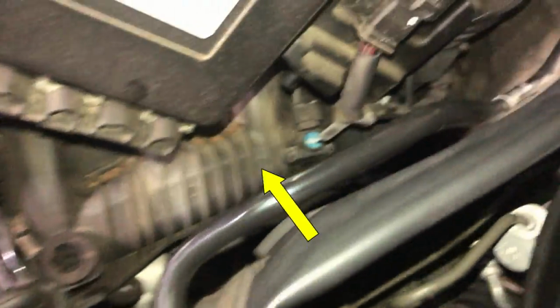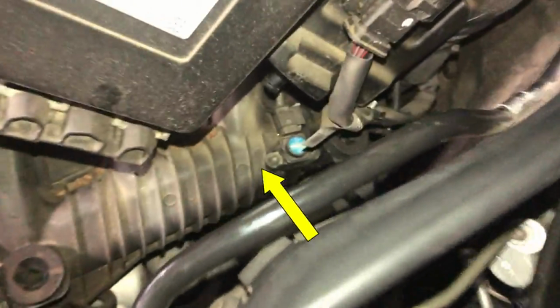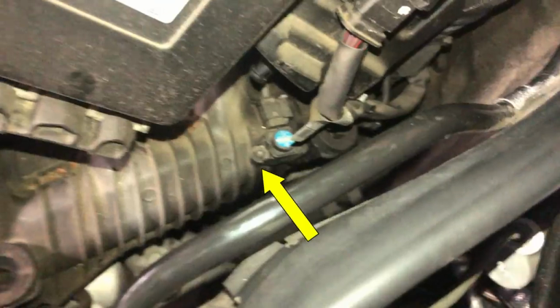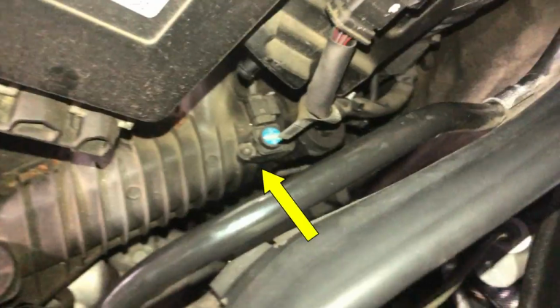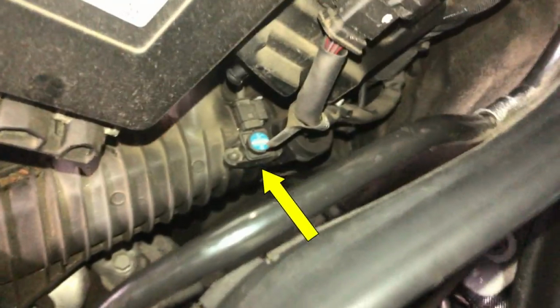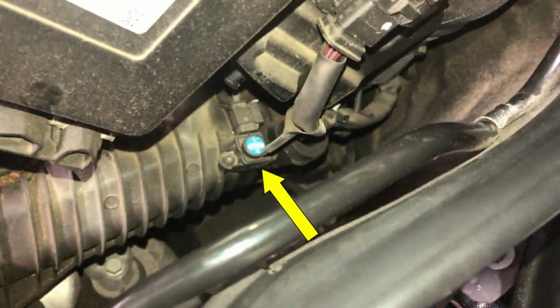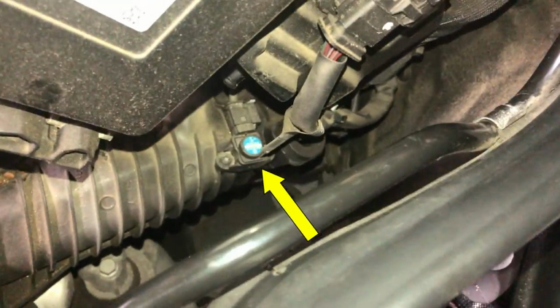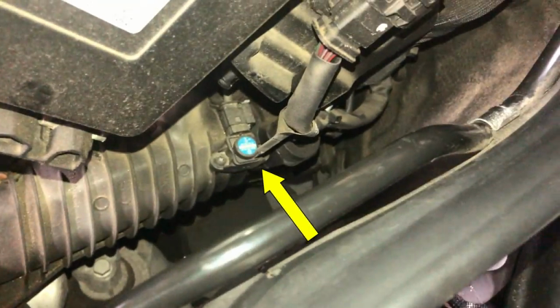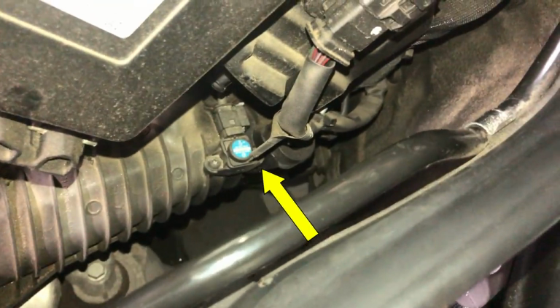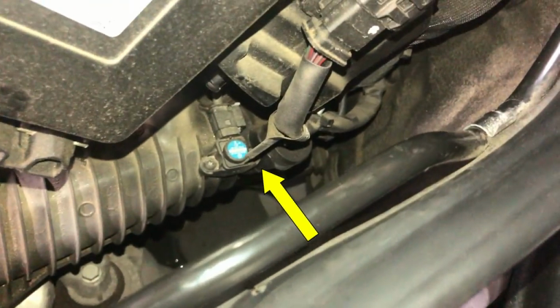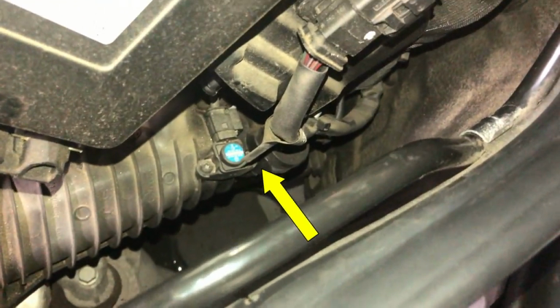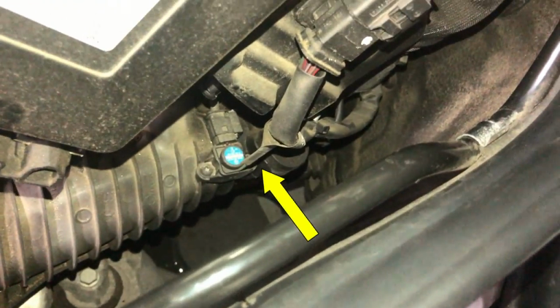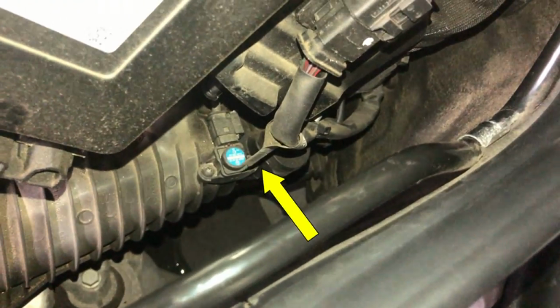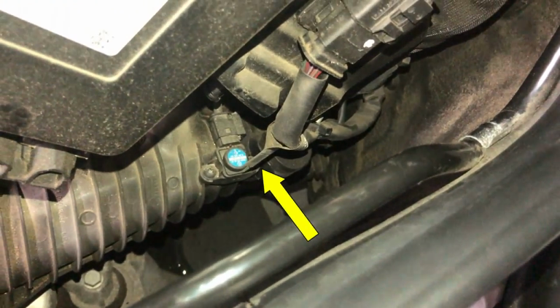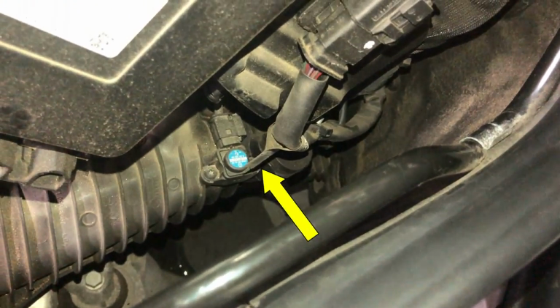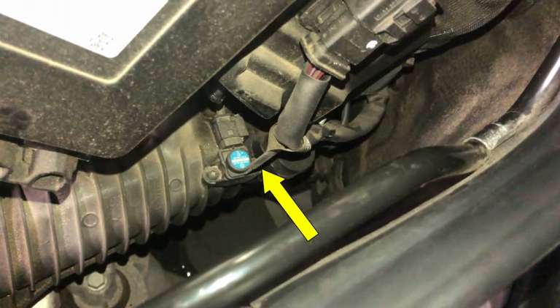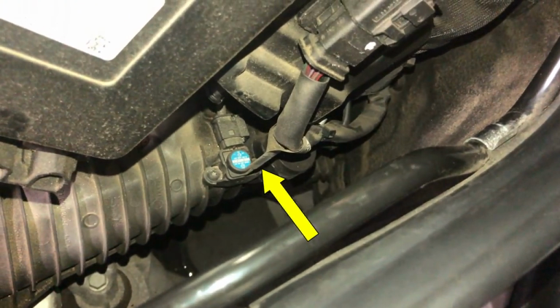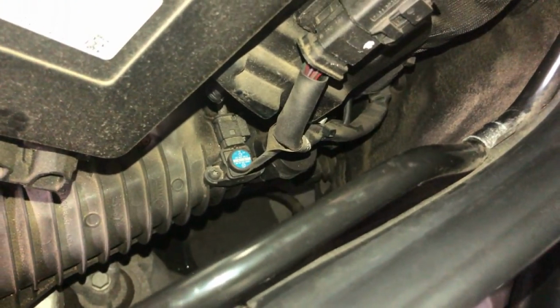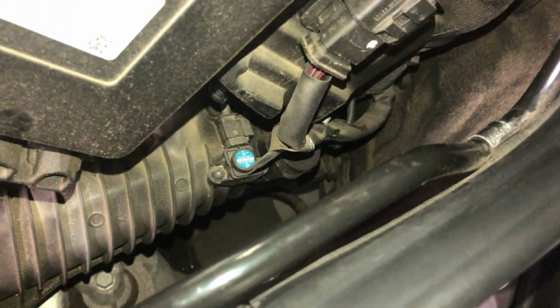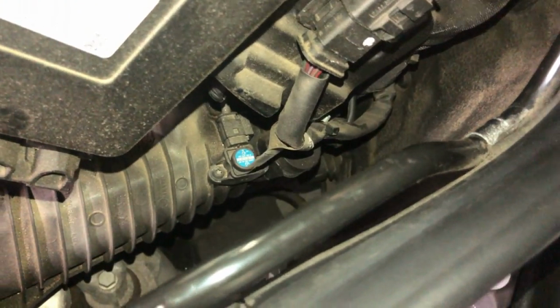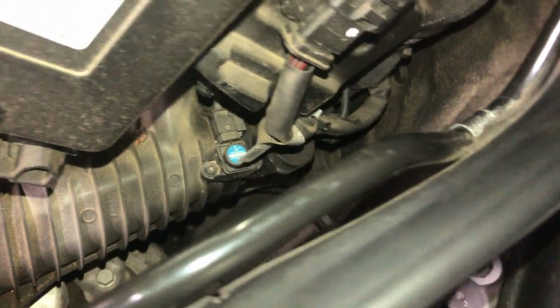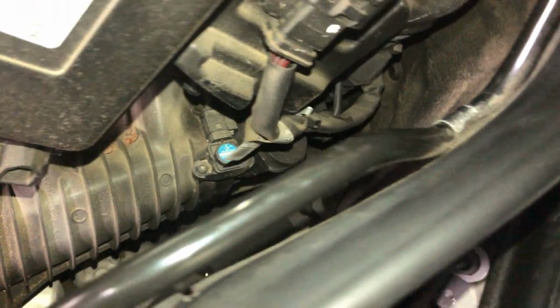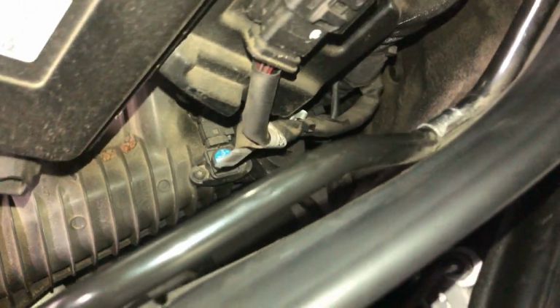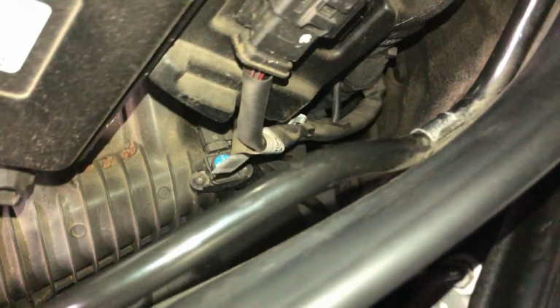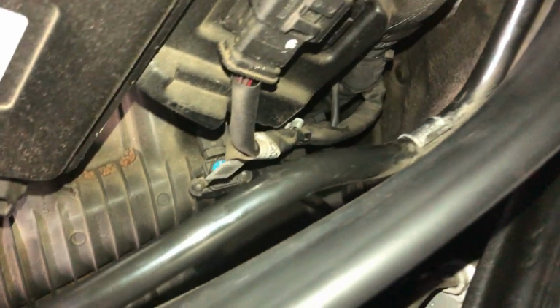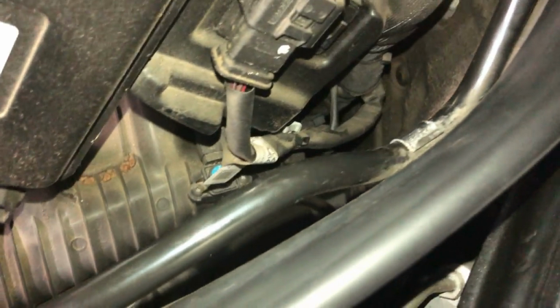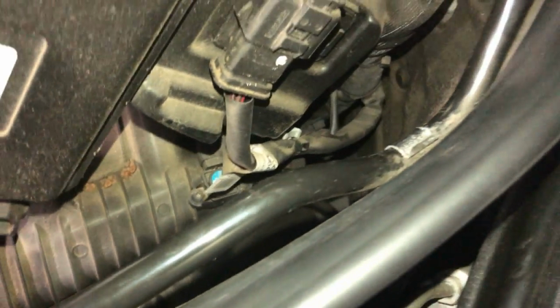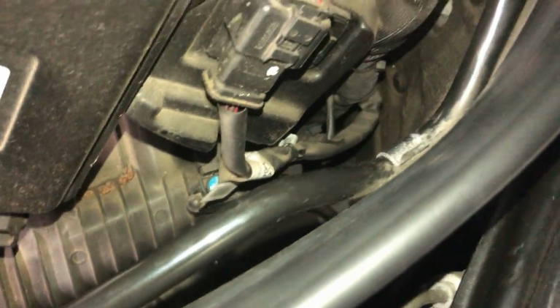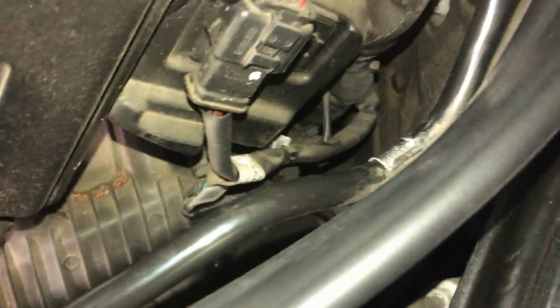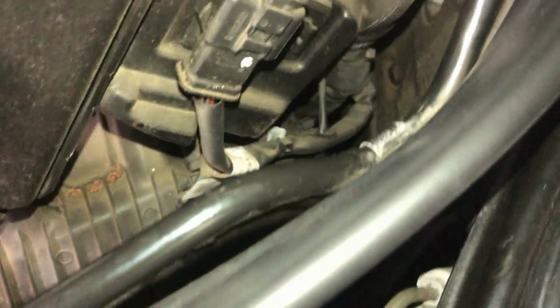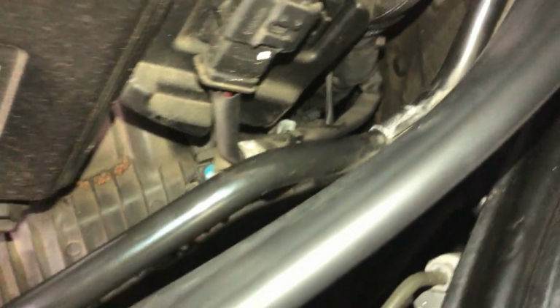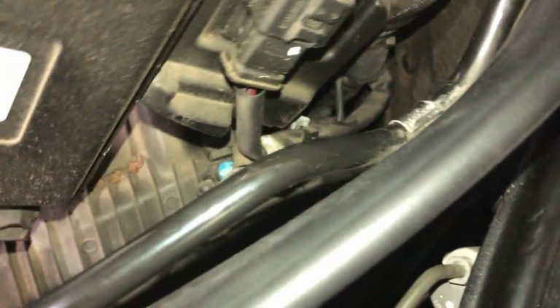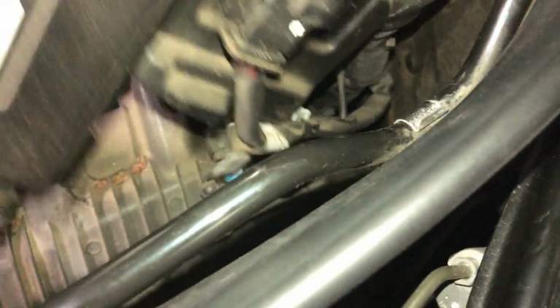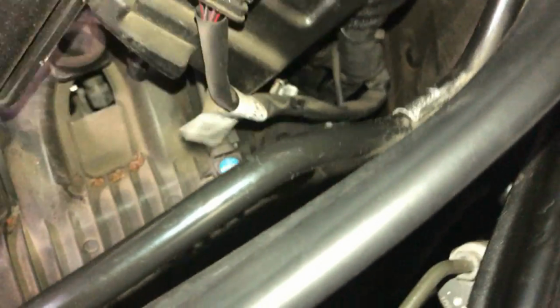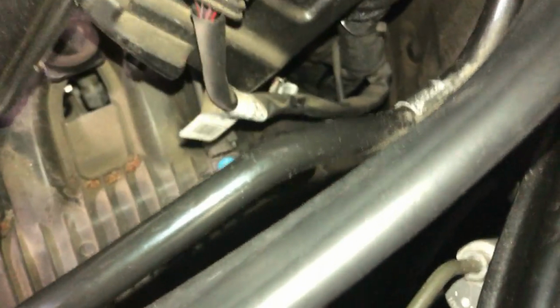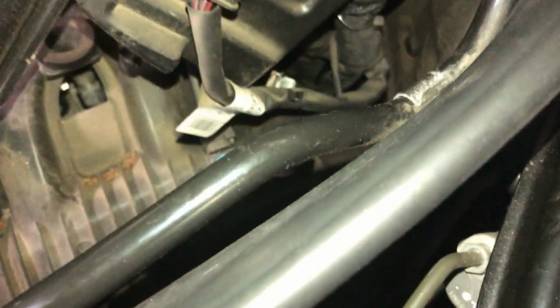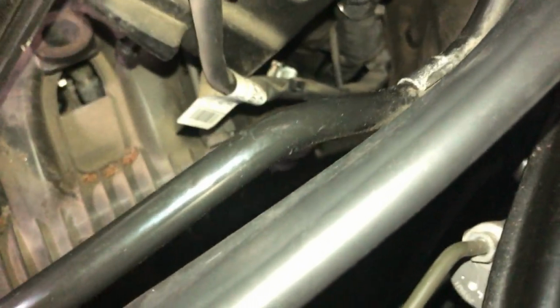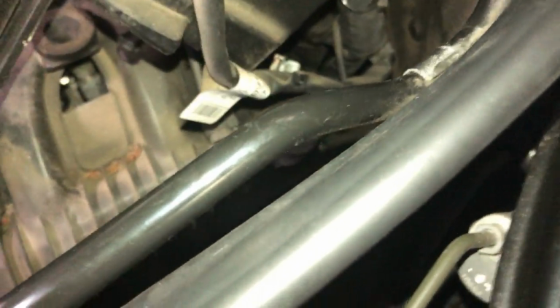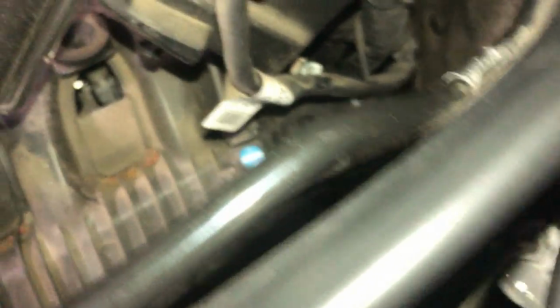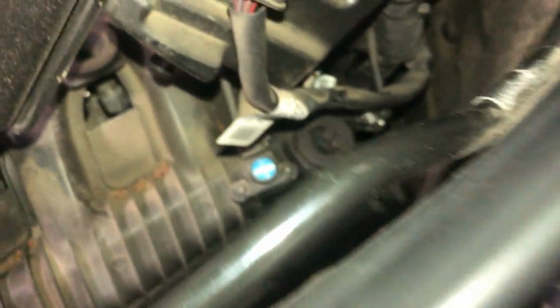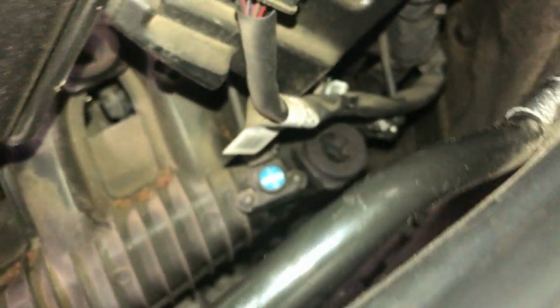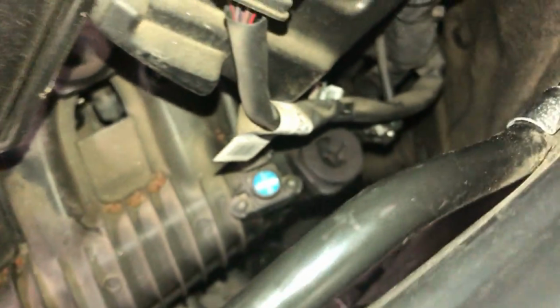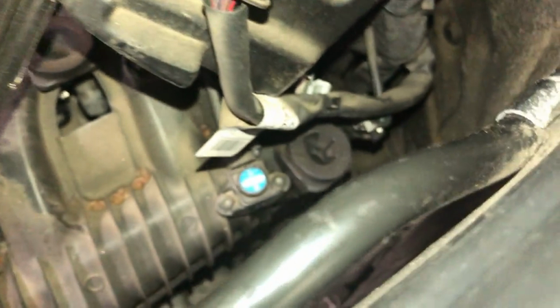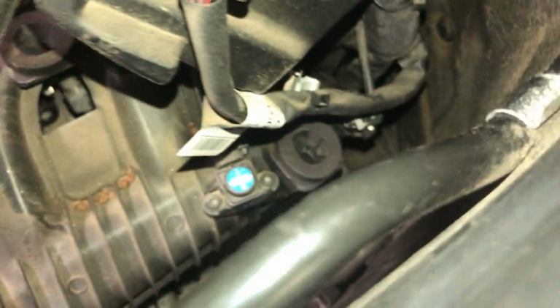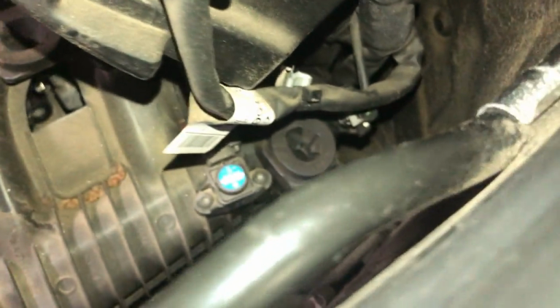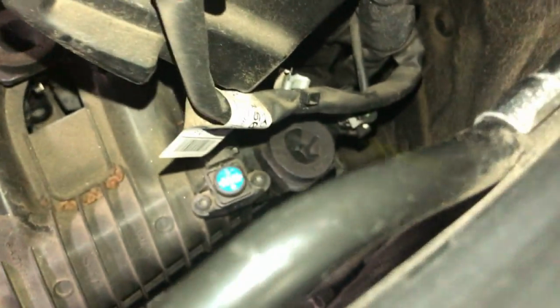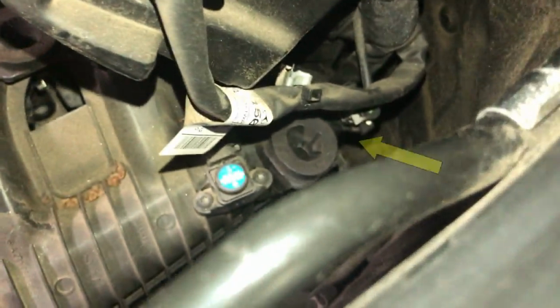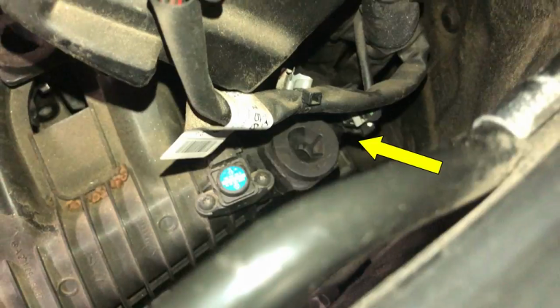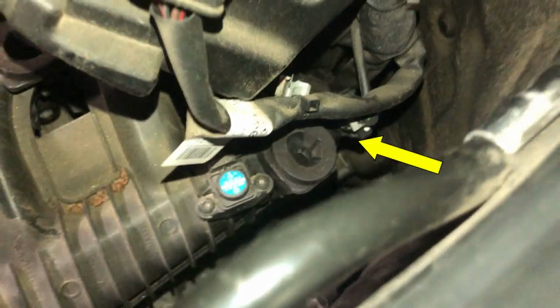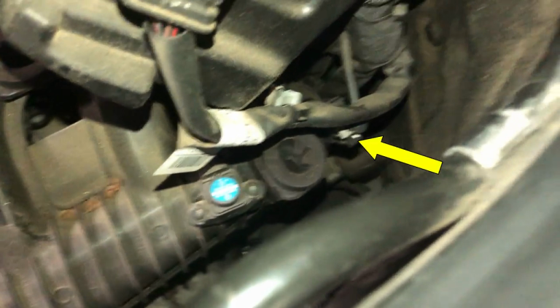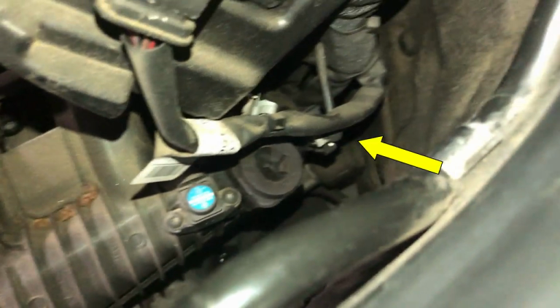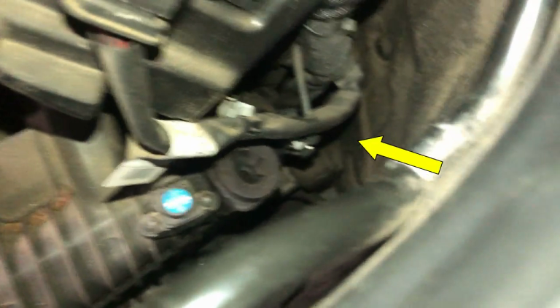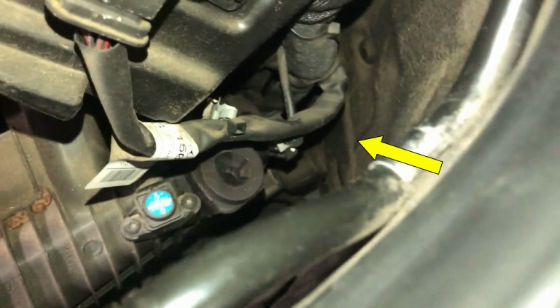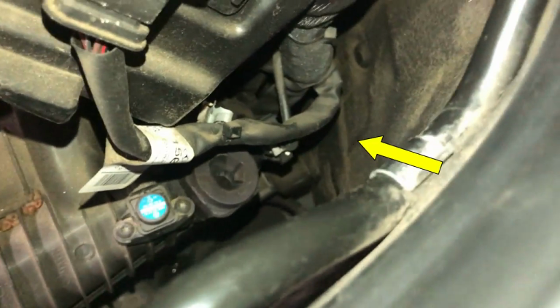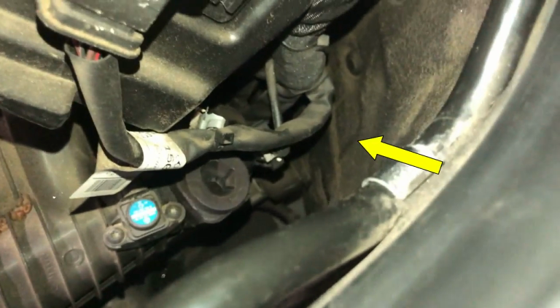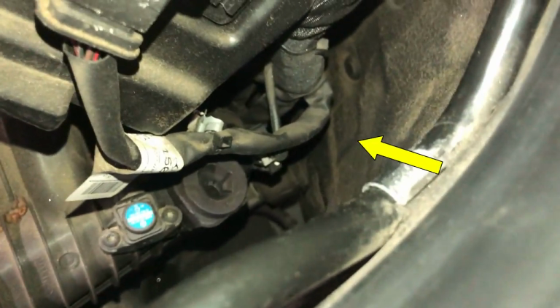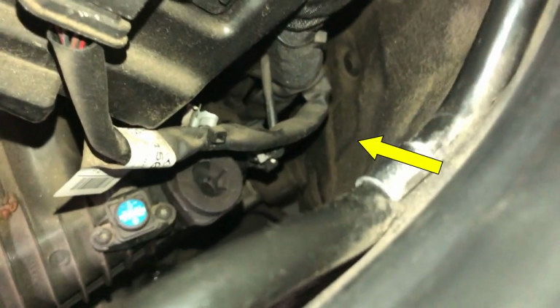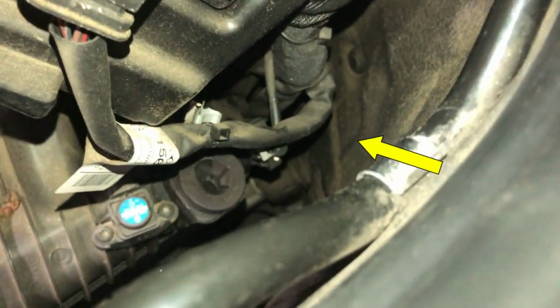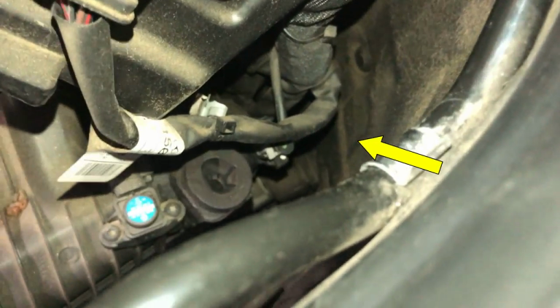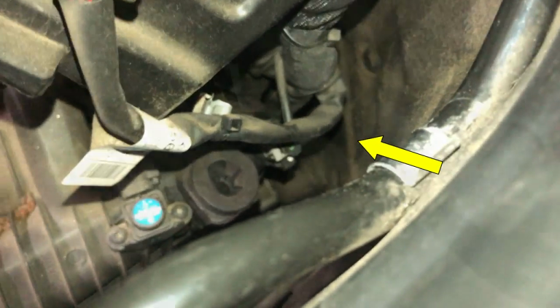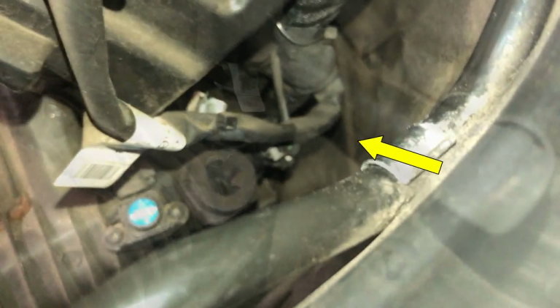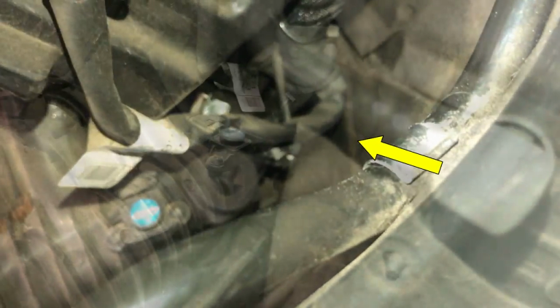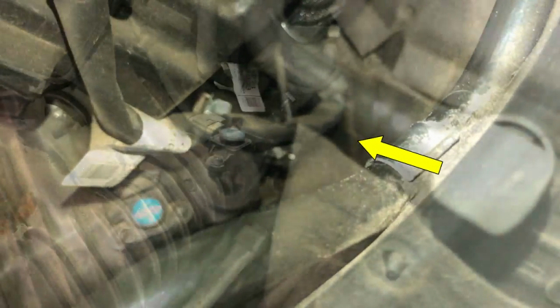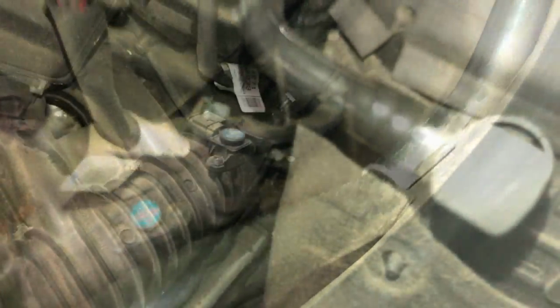And there you have your secondary map sensor, and to the right of it, right there, is the air sensor.